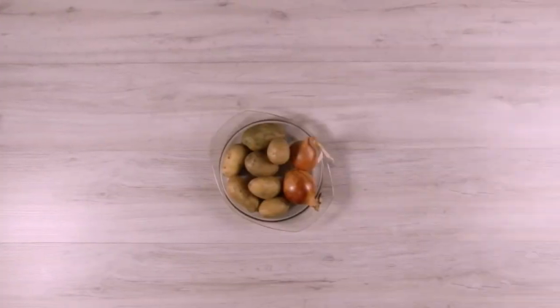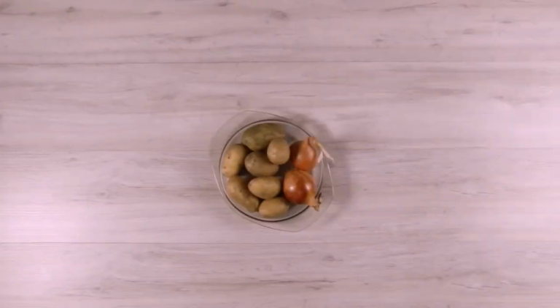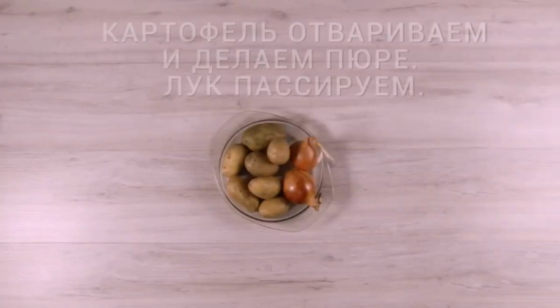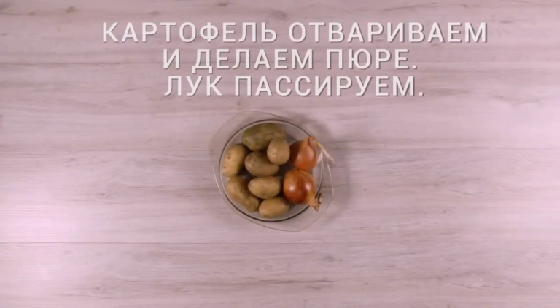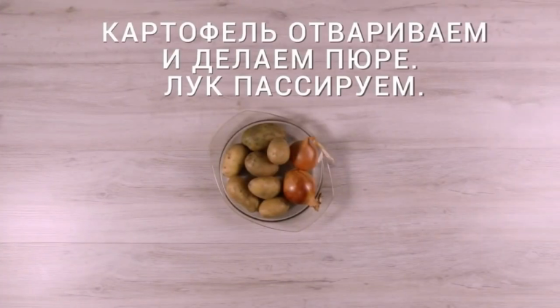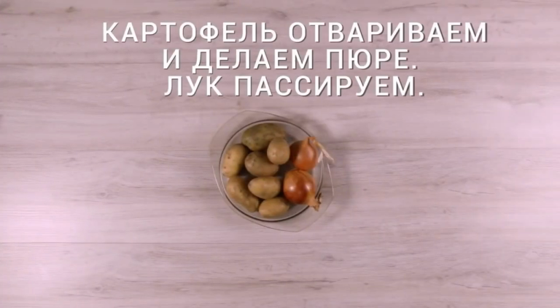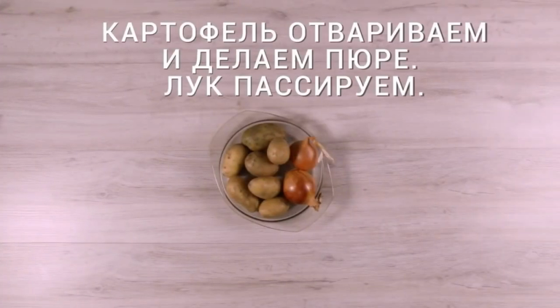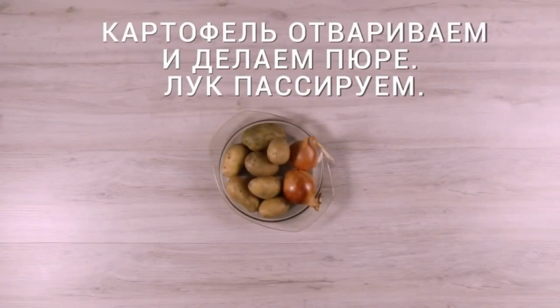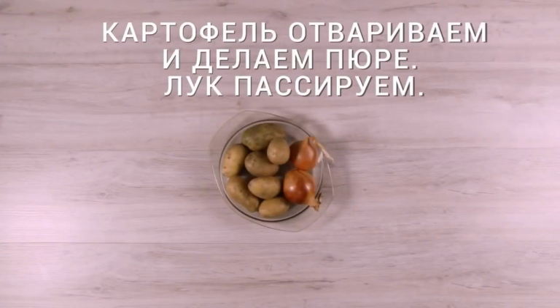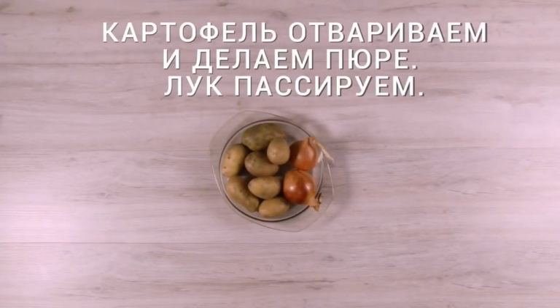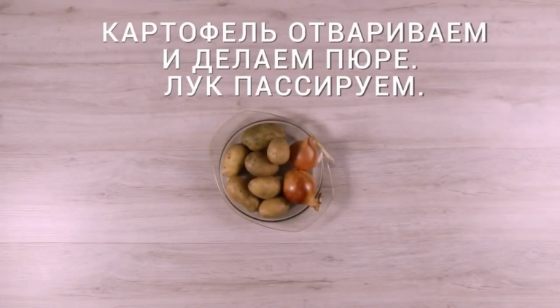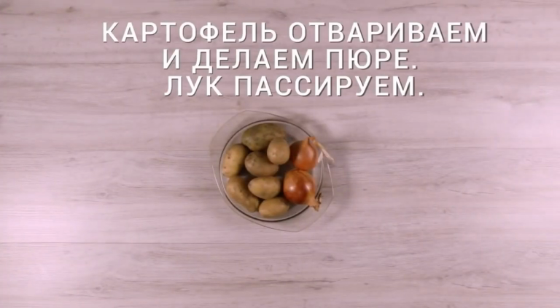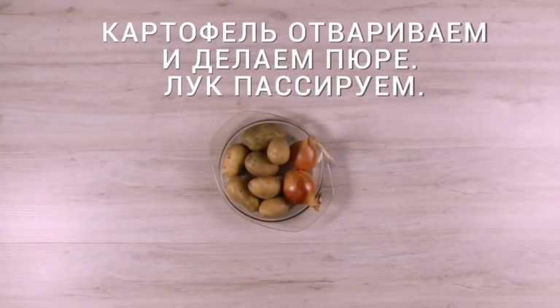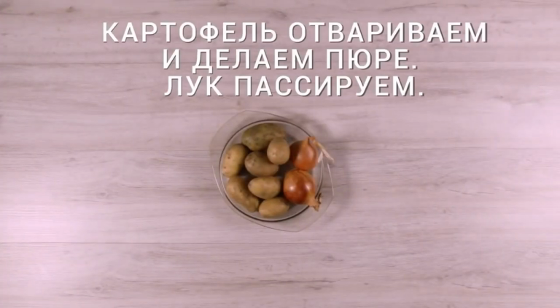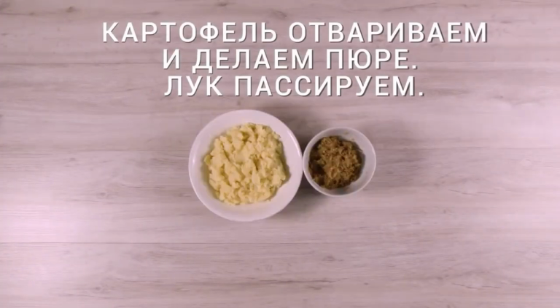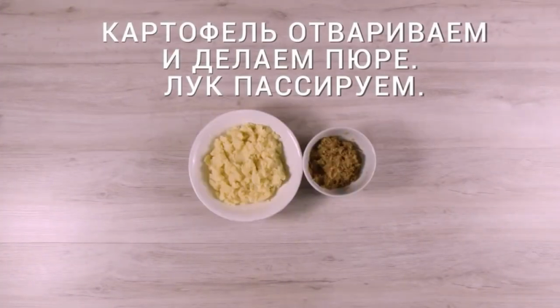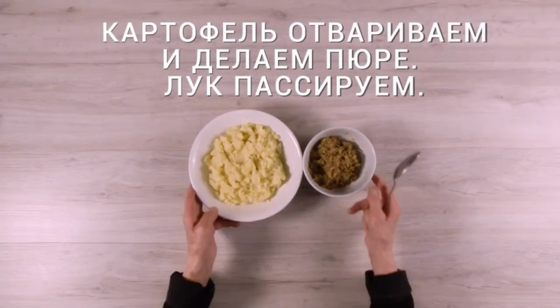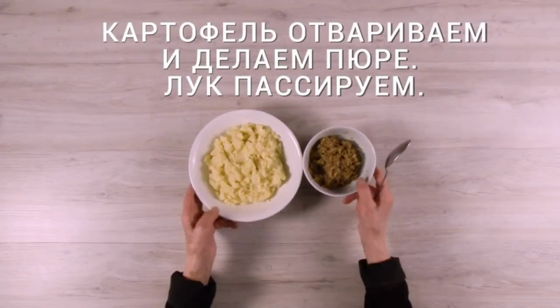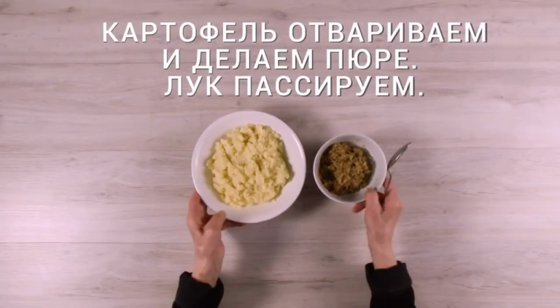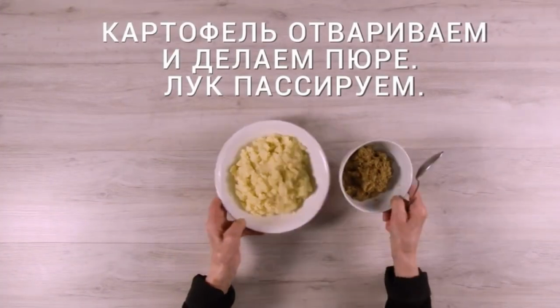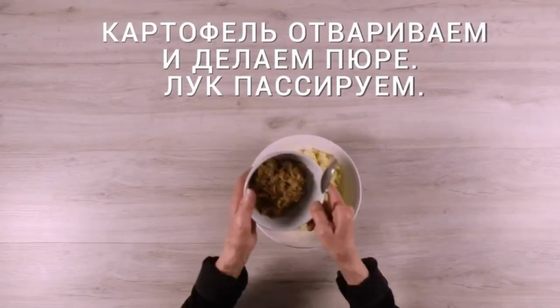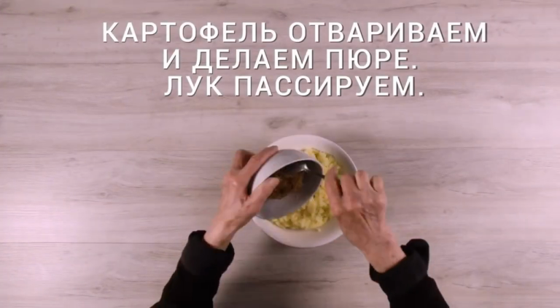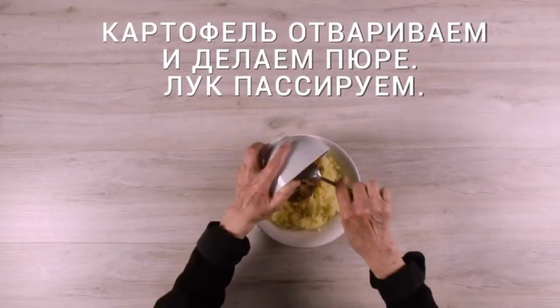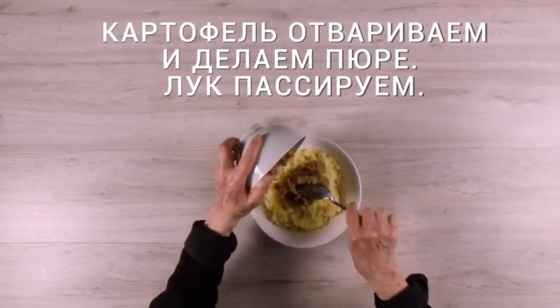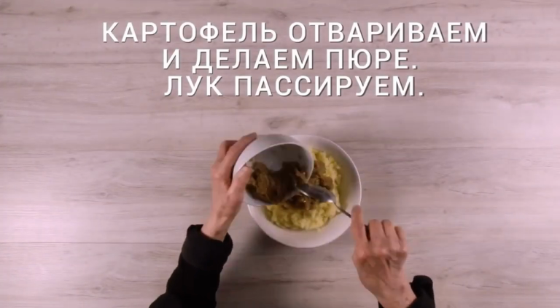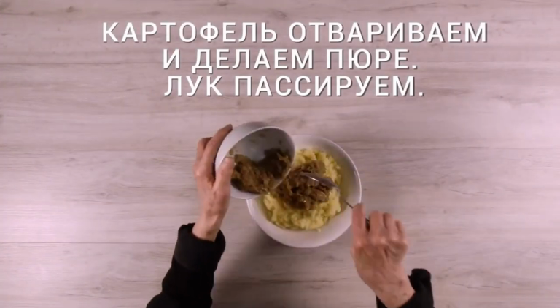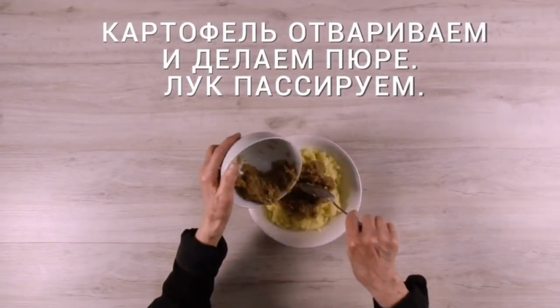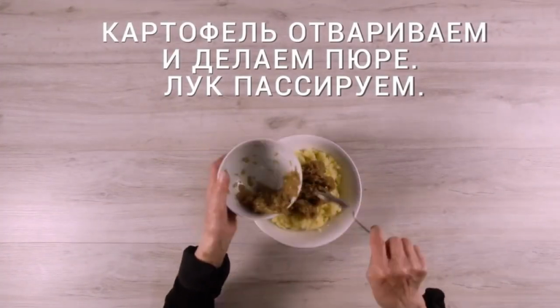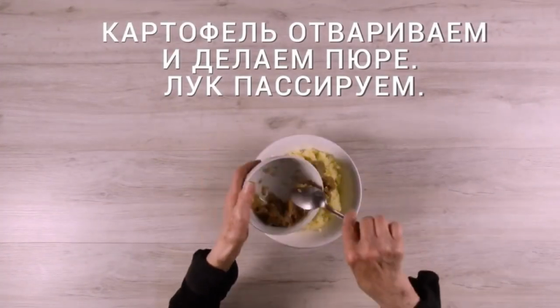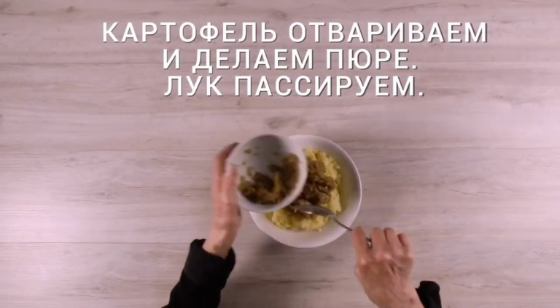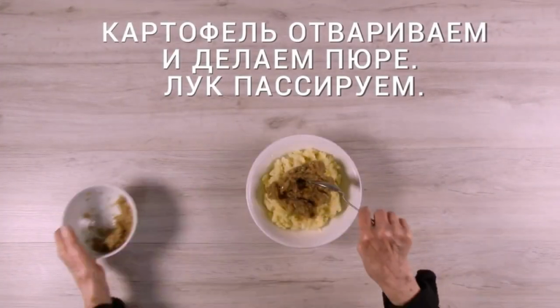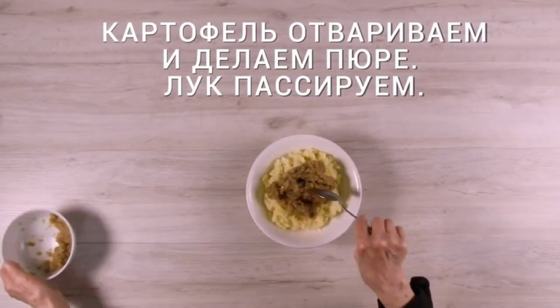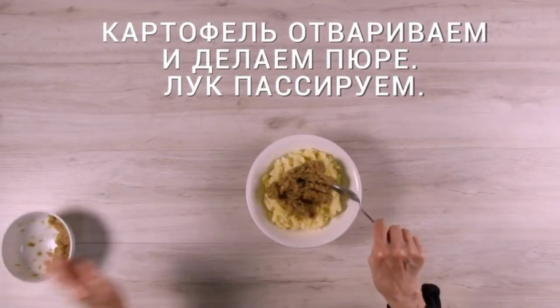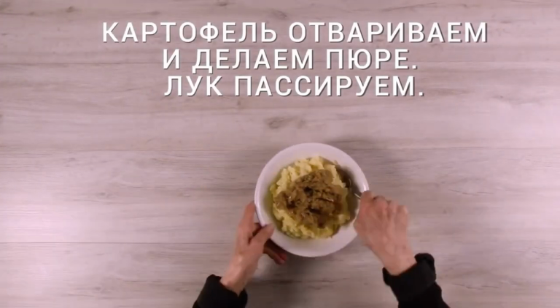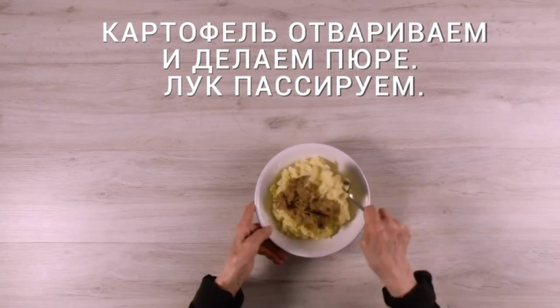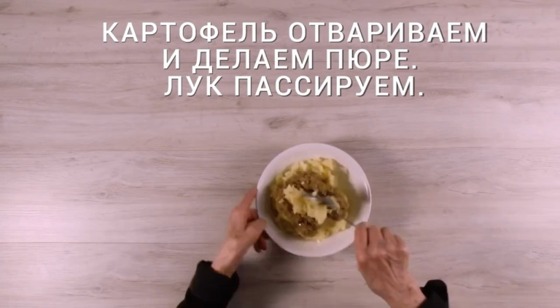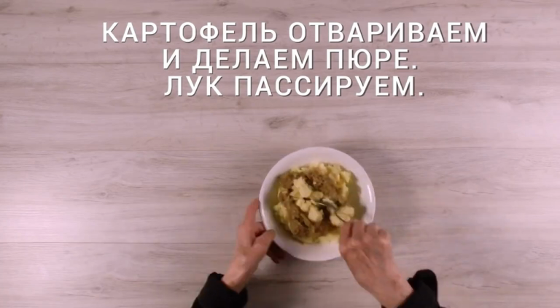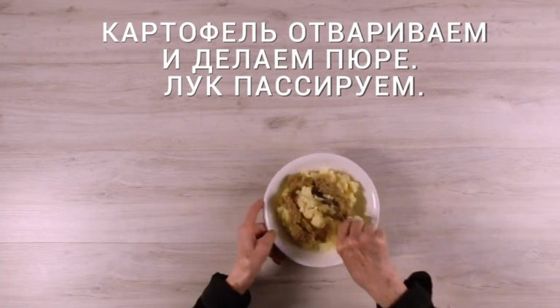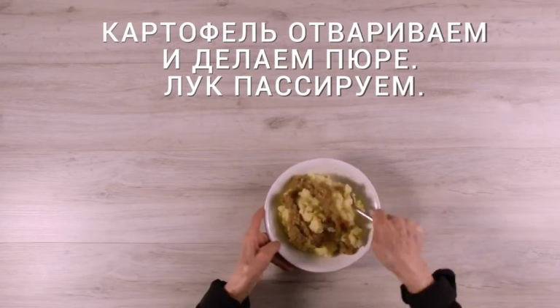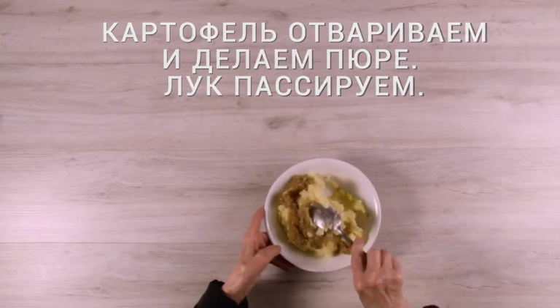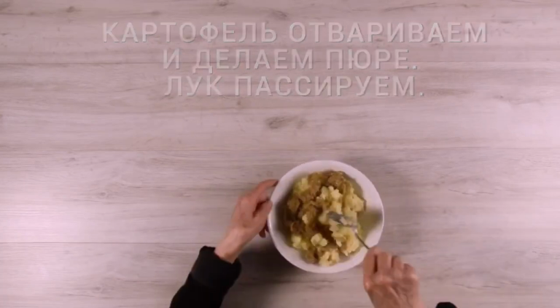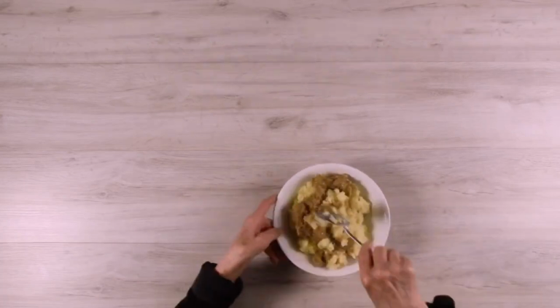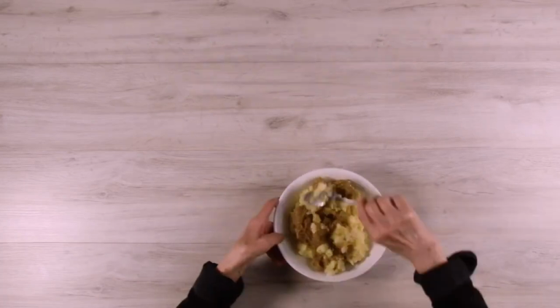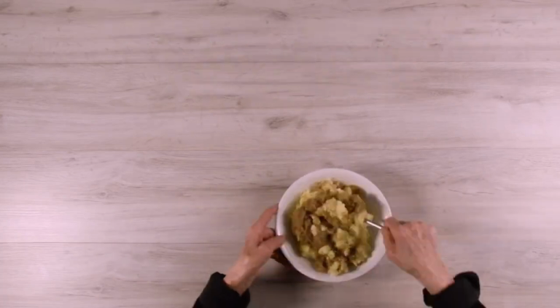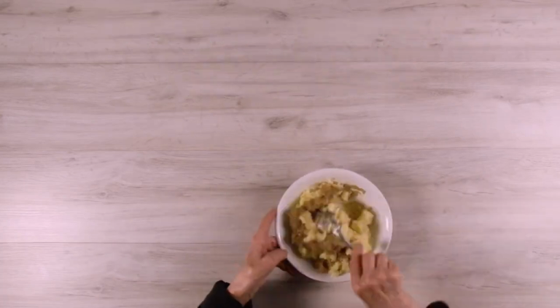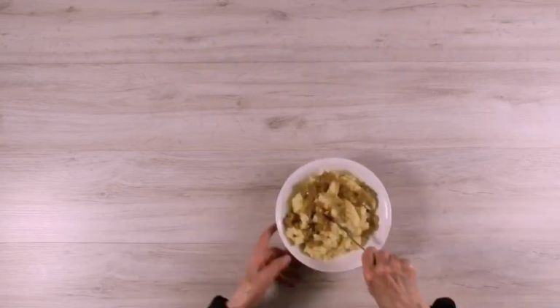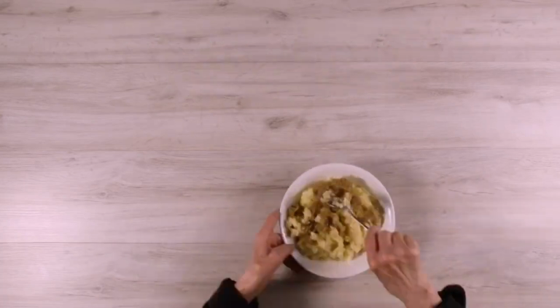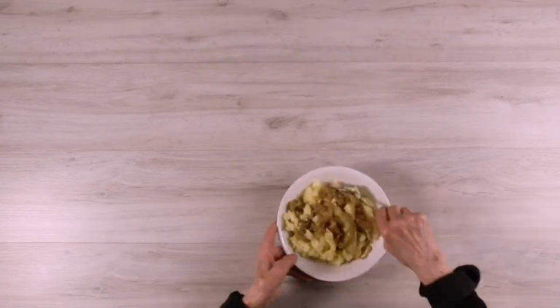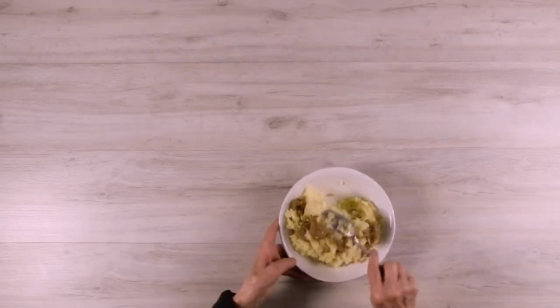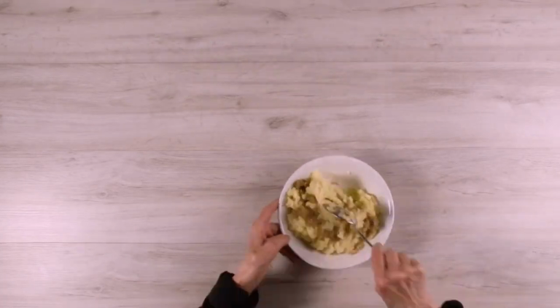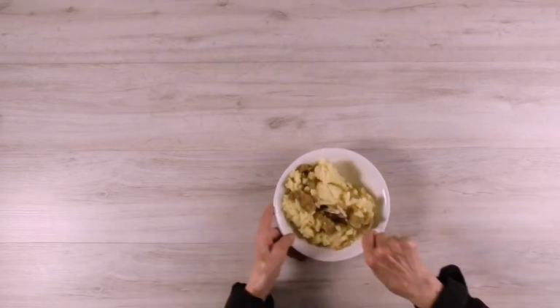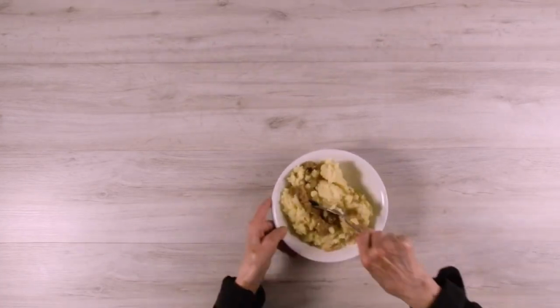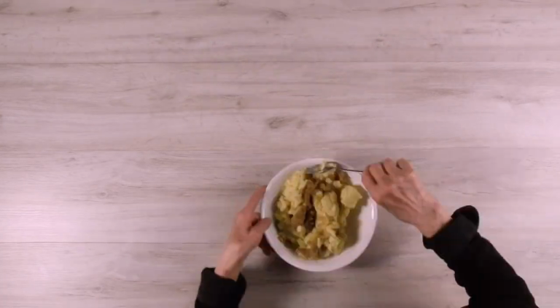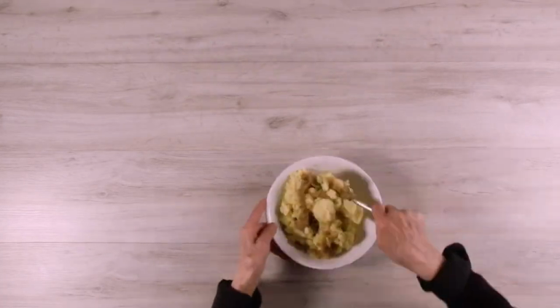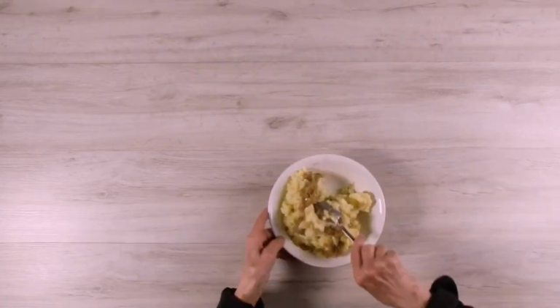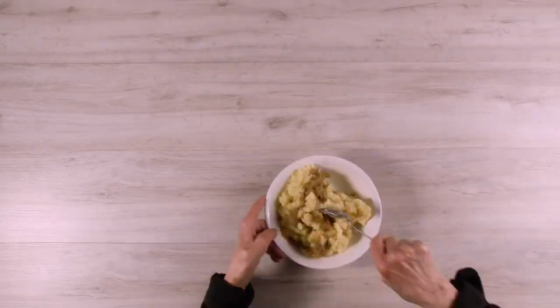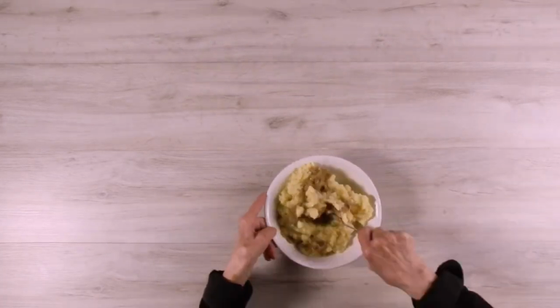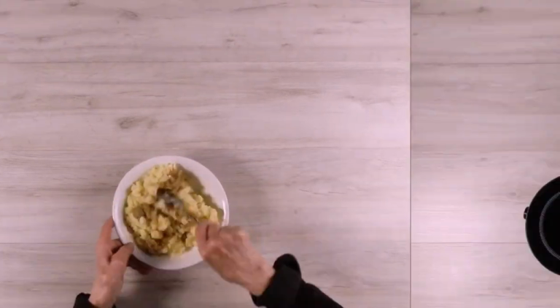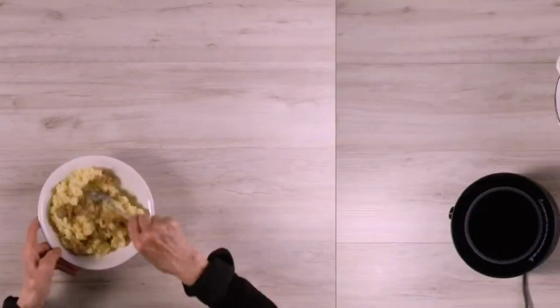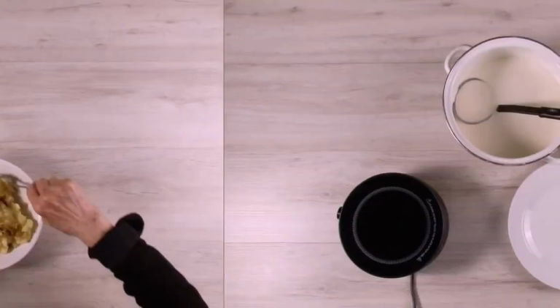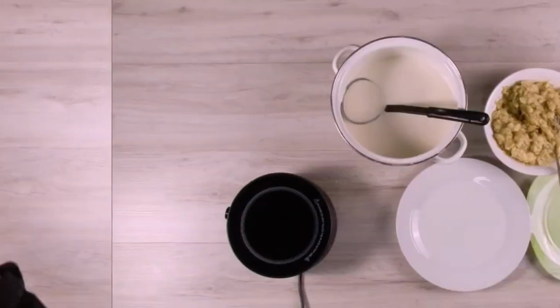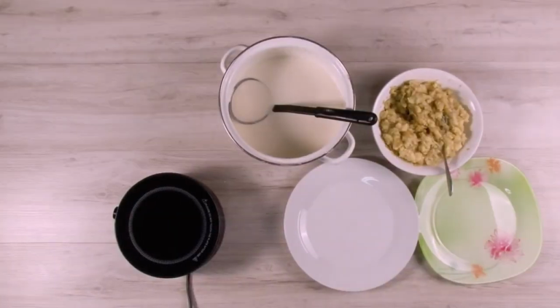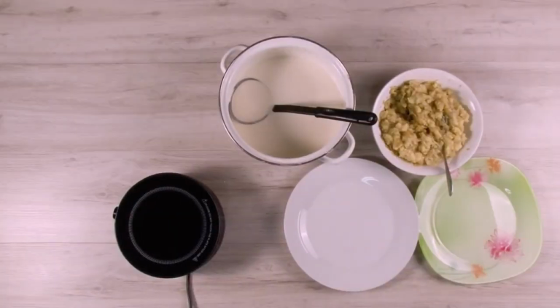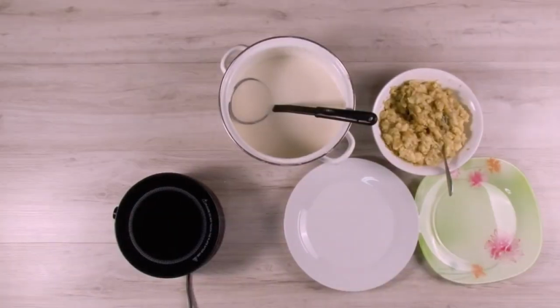For the filling, boil potatoes and make mashed potatoes, then sauté the finely chopped onion and add to the mashed potatoes.